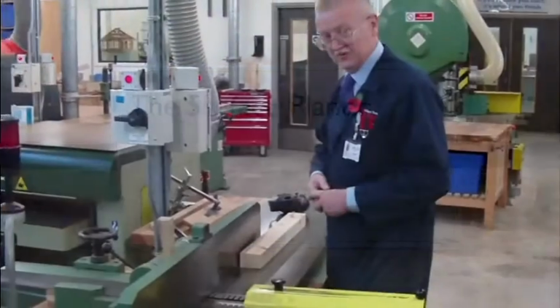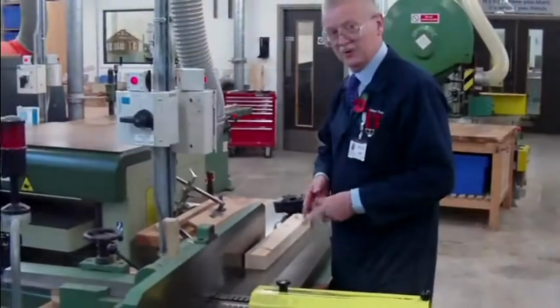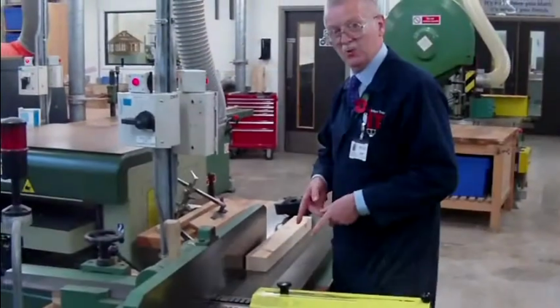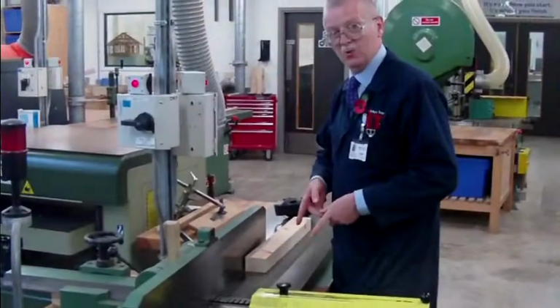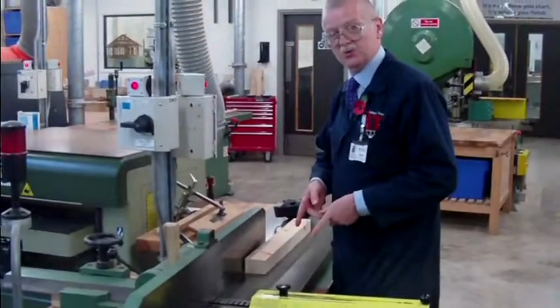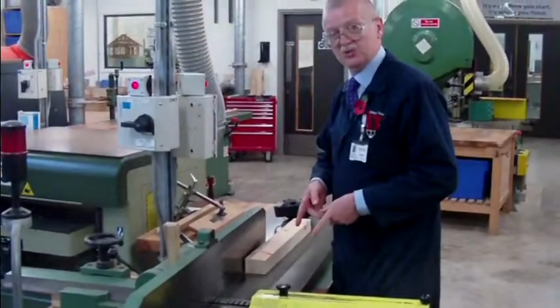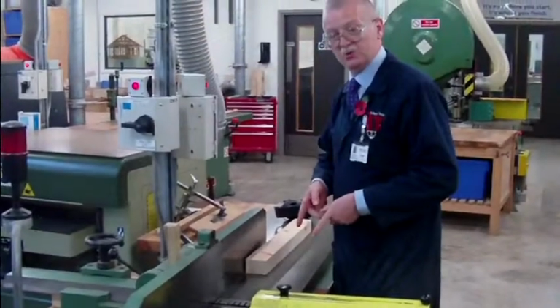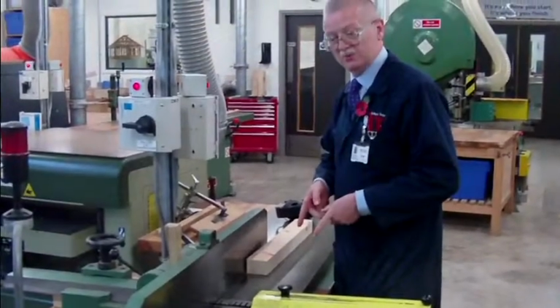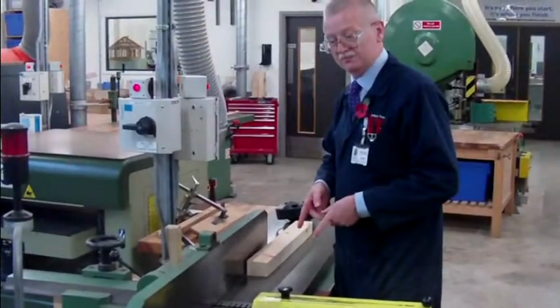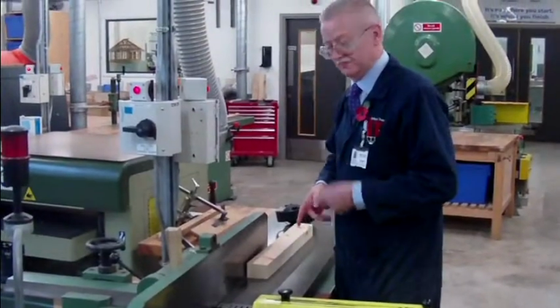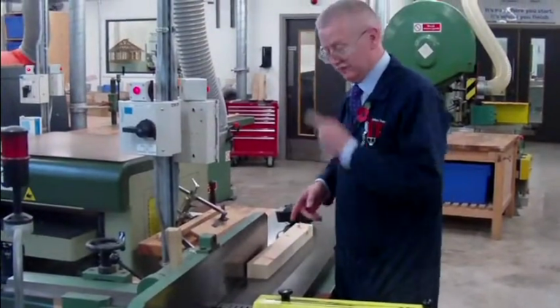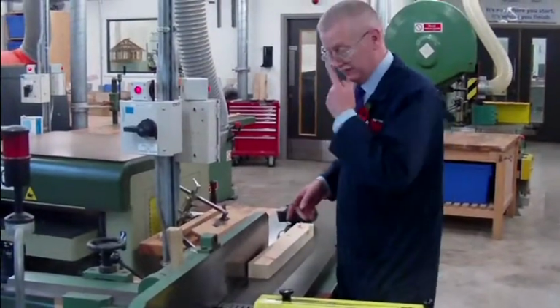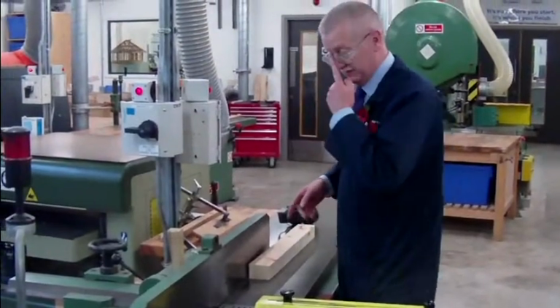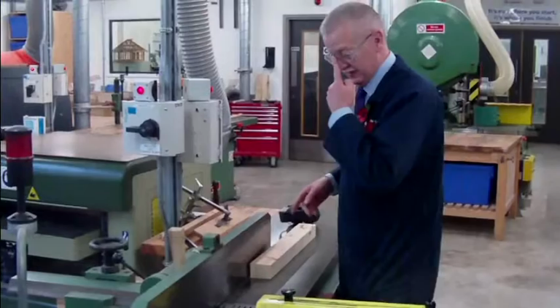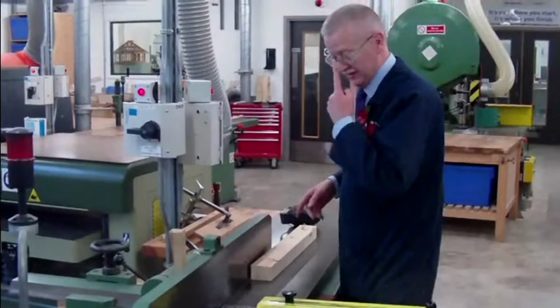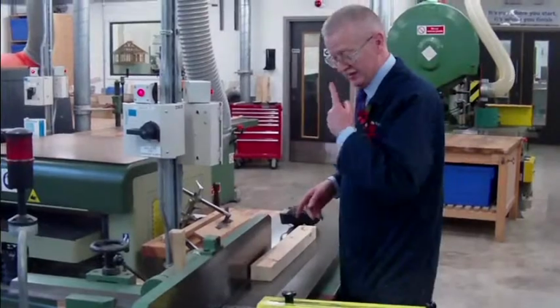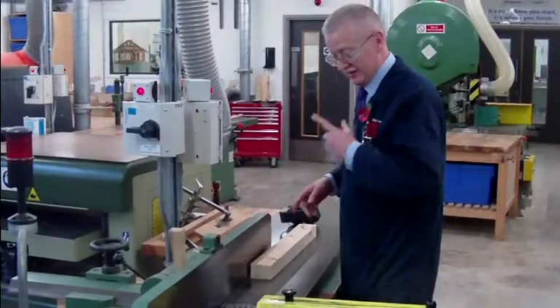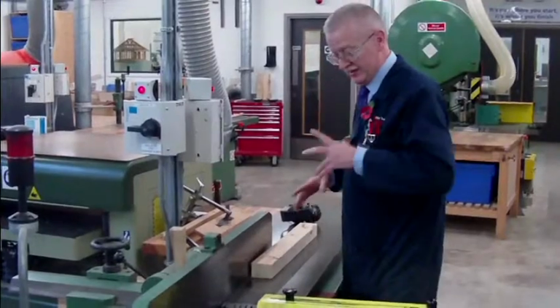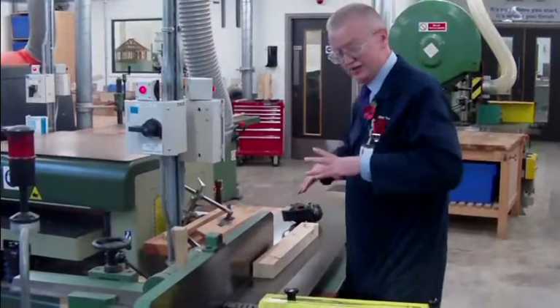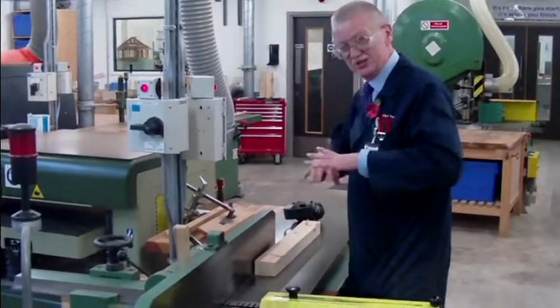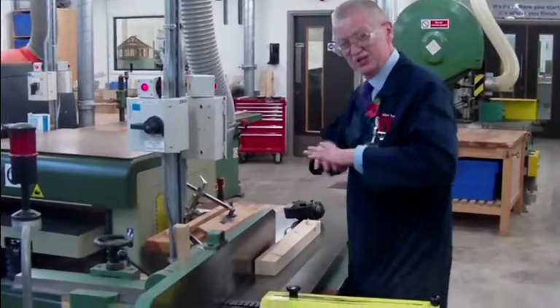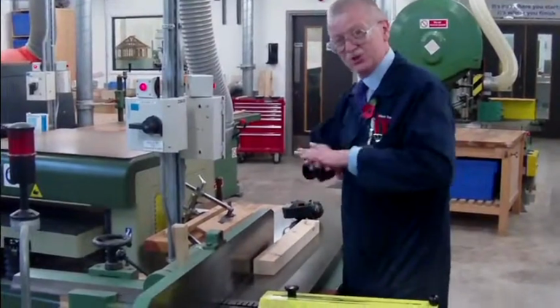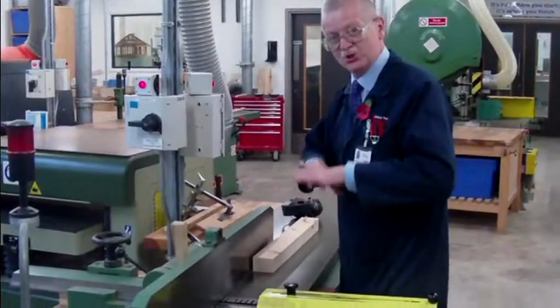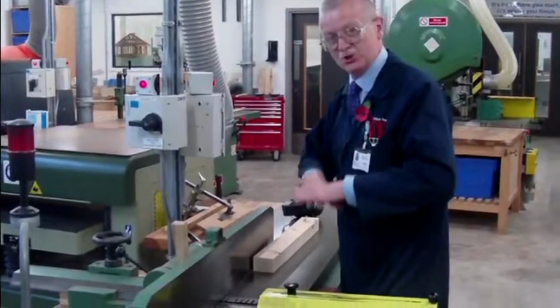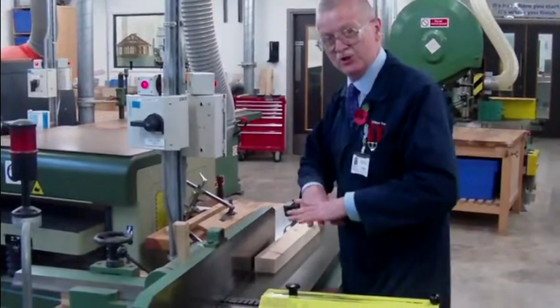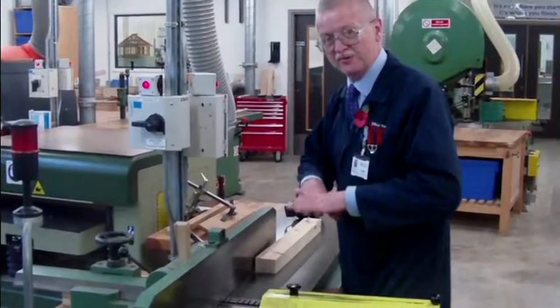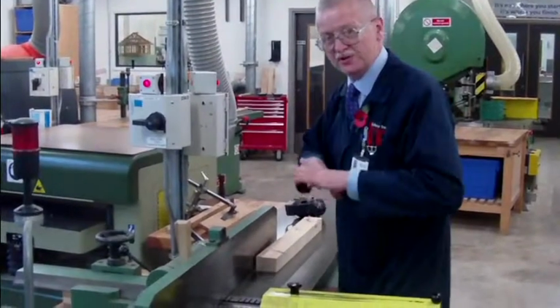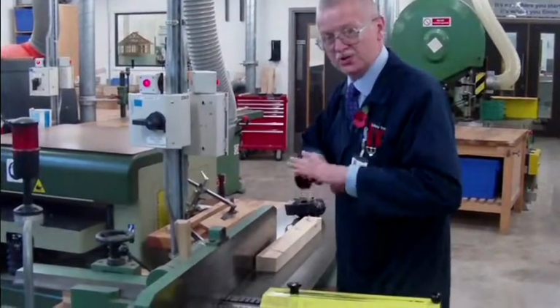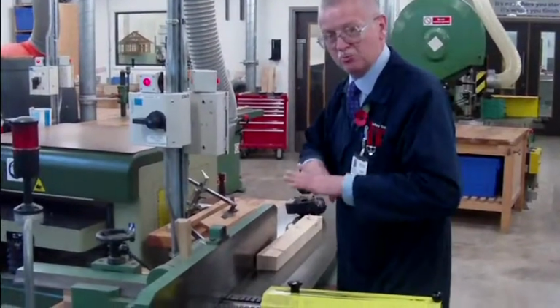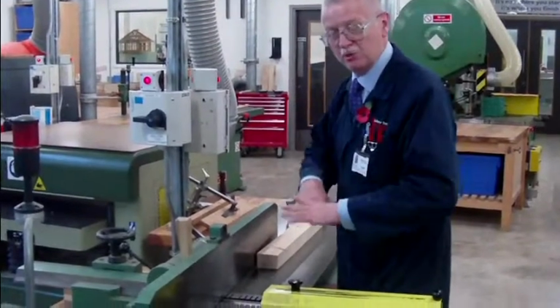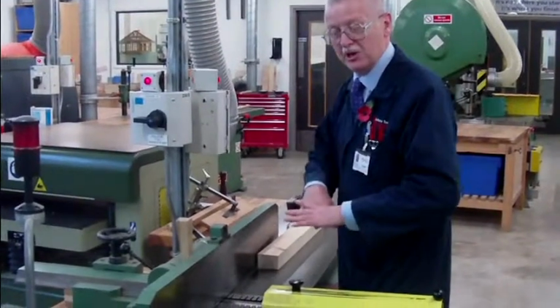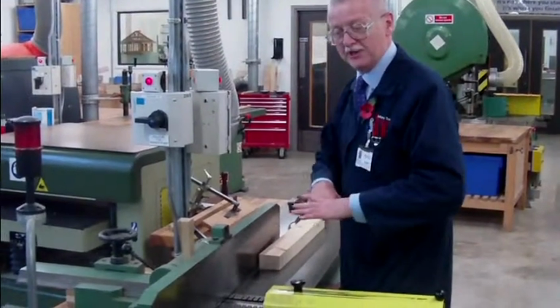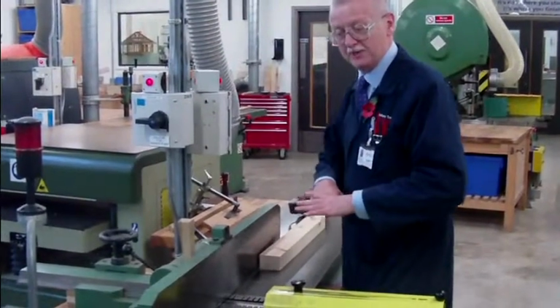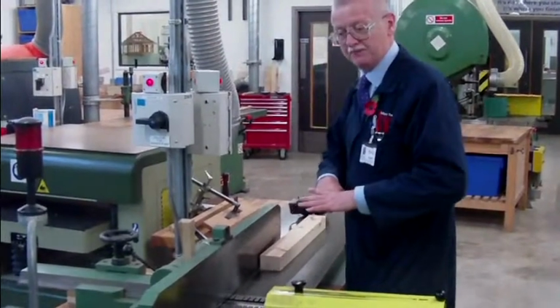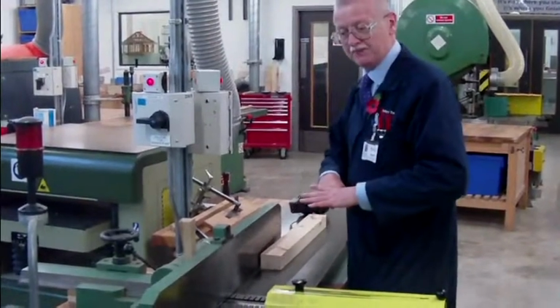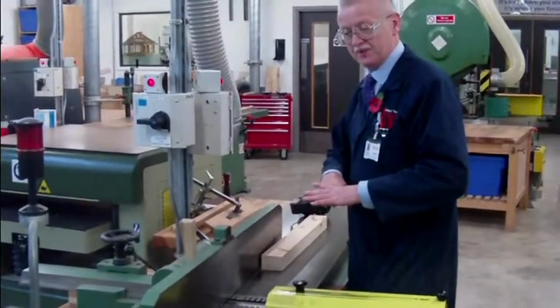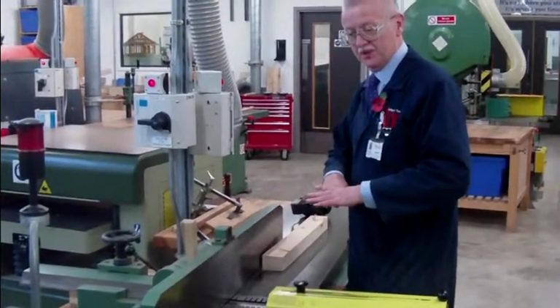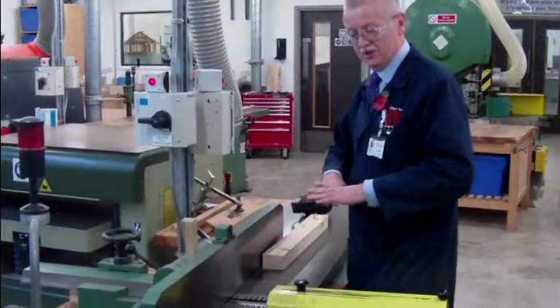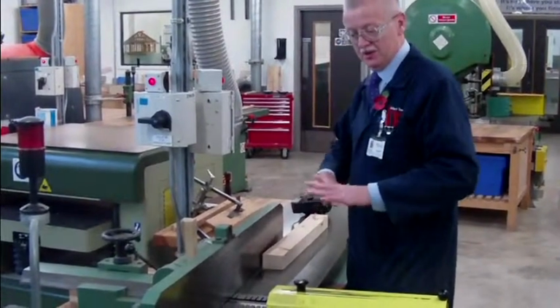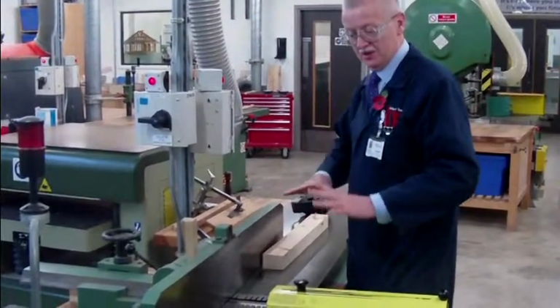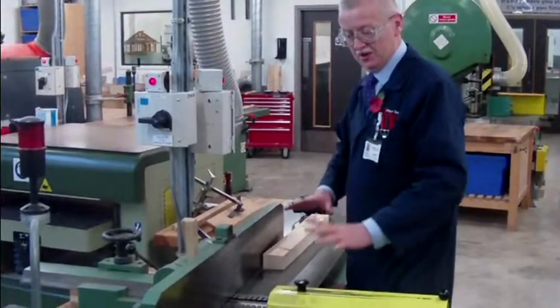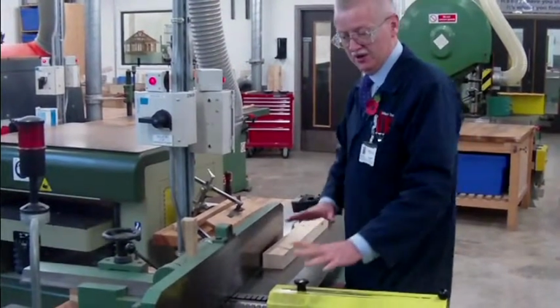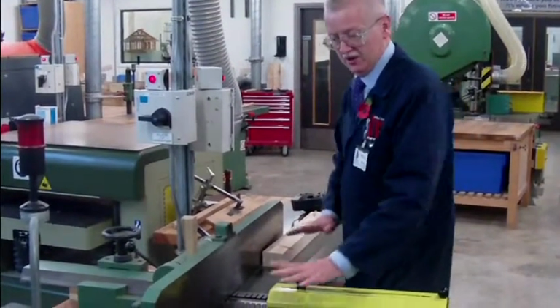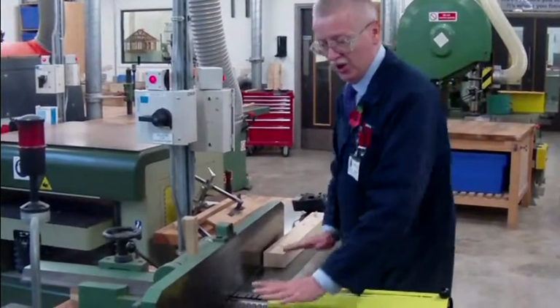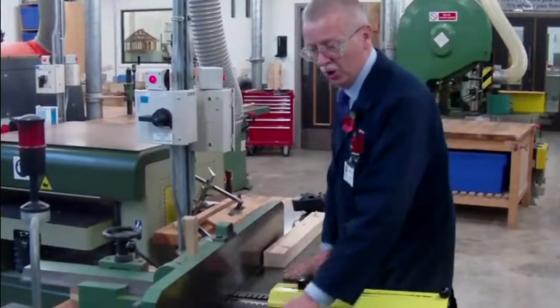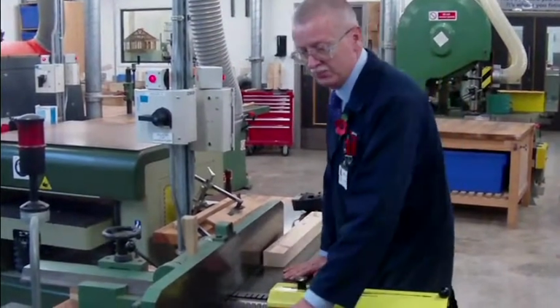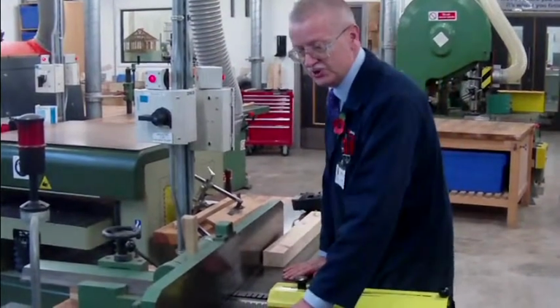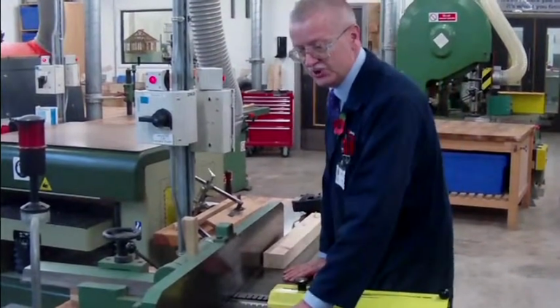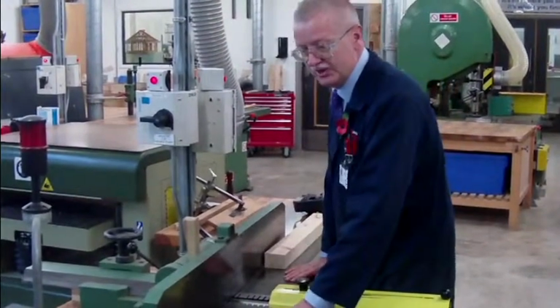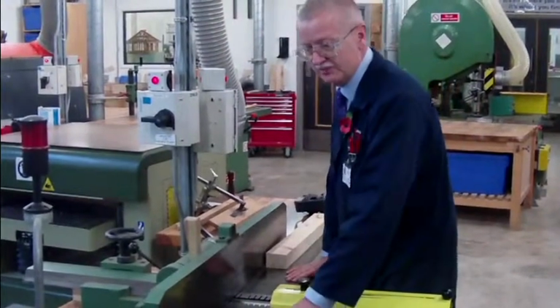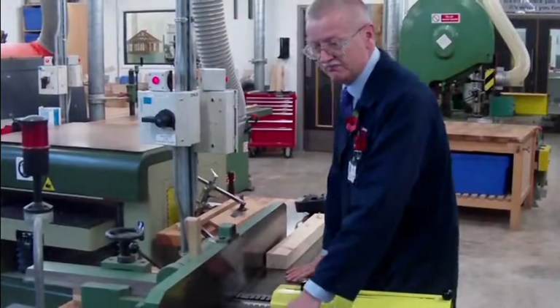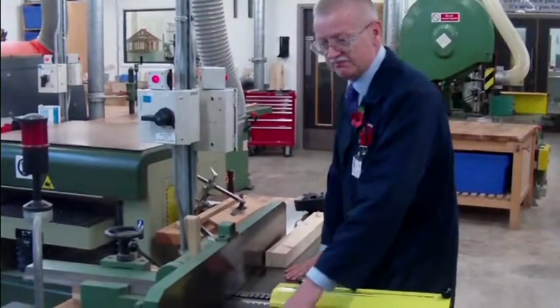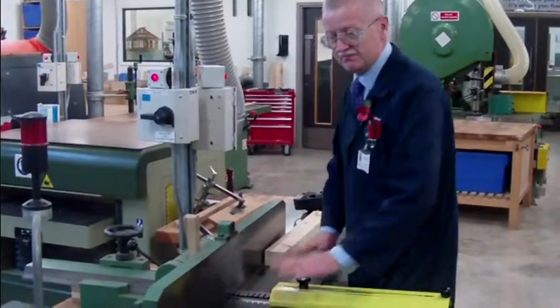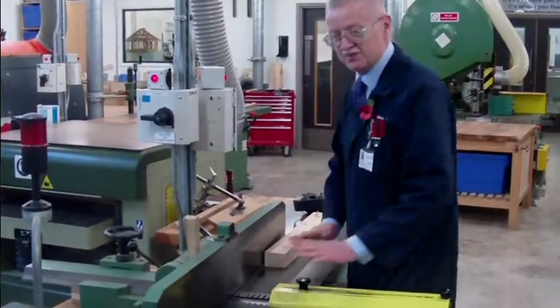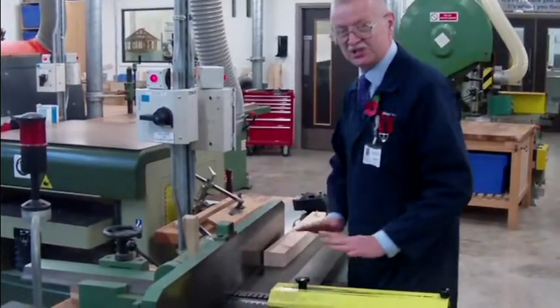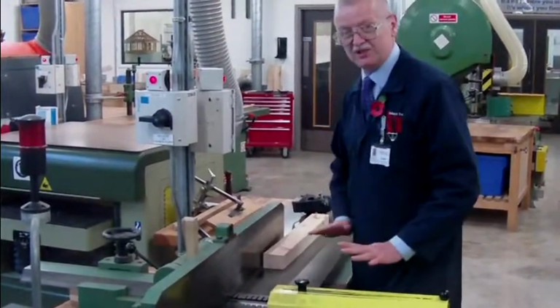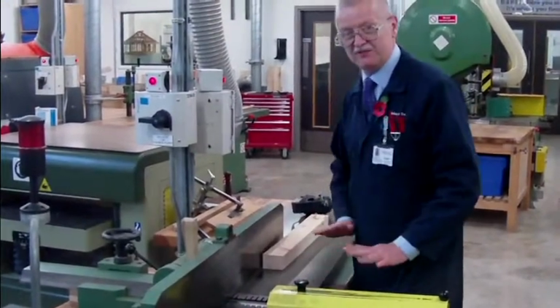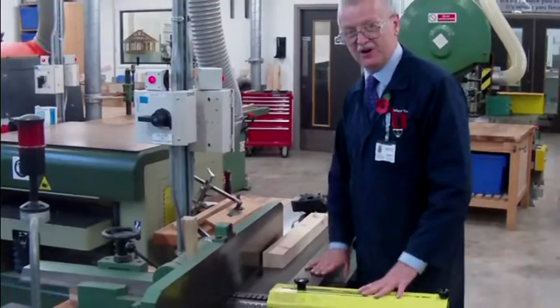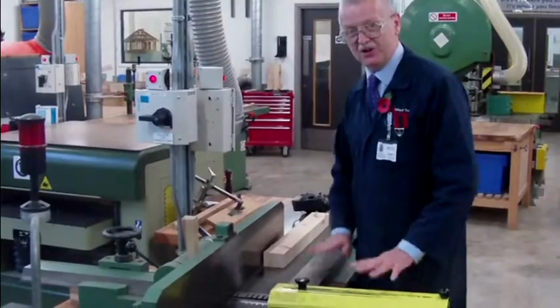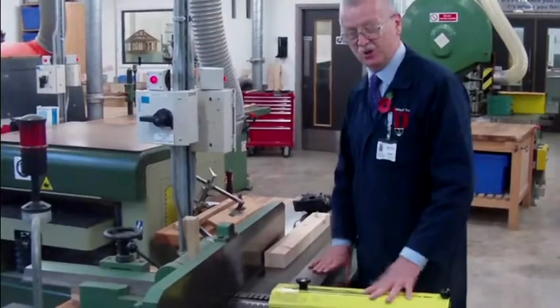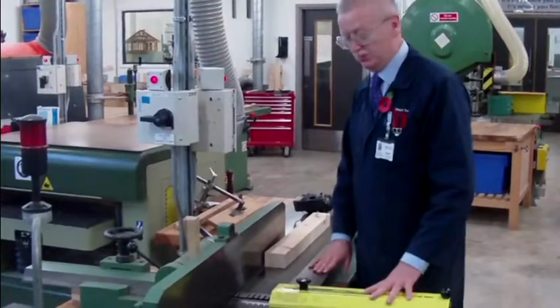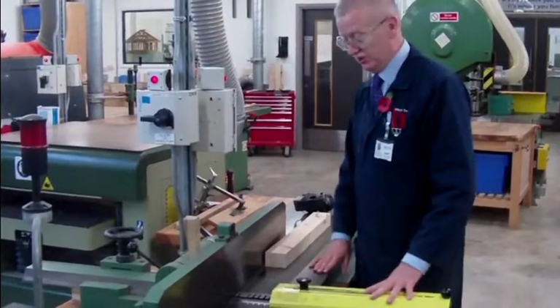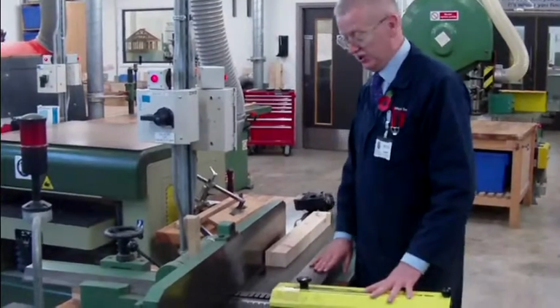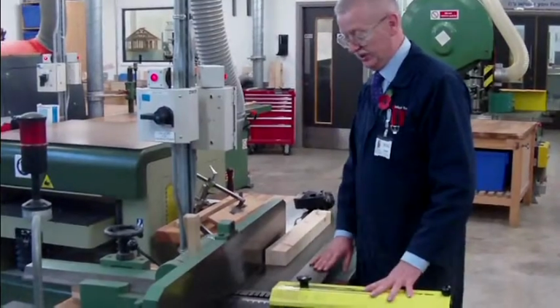What's this one? This is a surface planer. Old machine, still a very good machine.